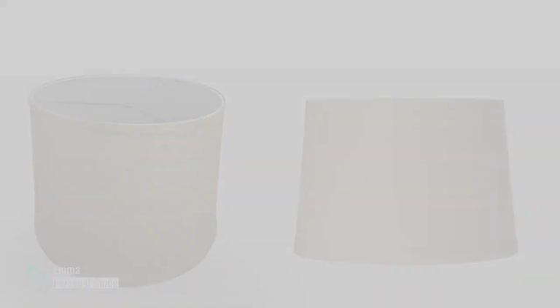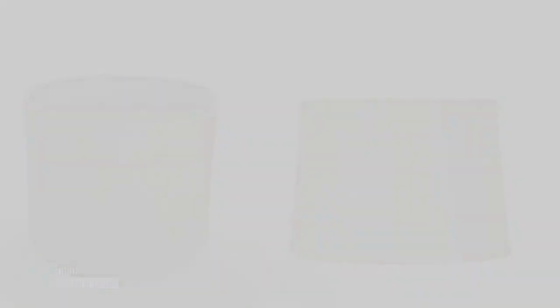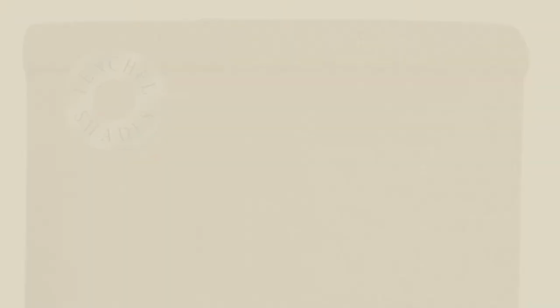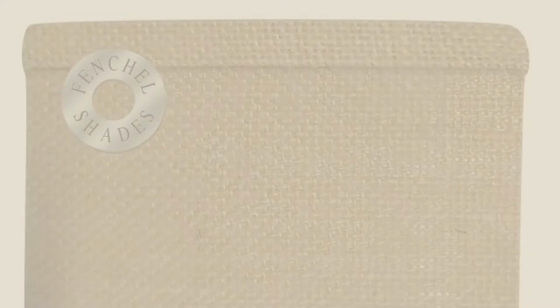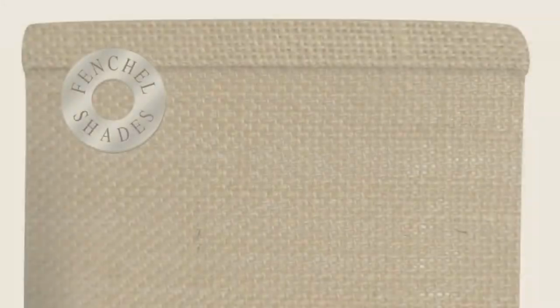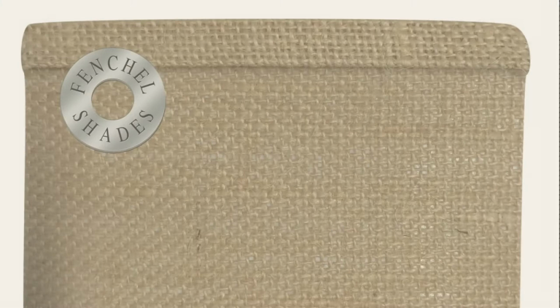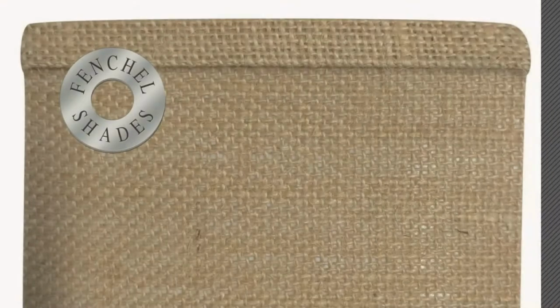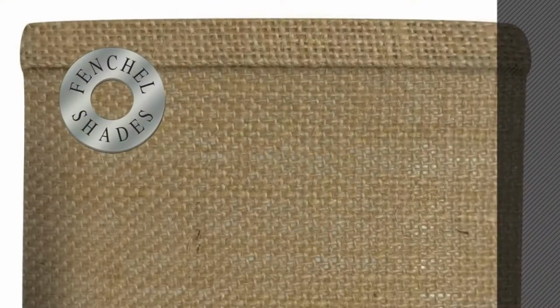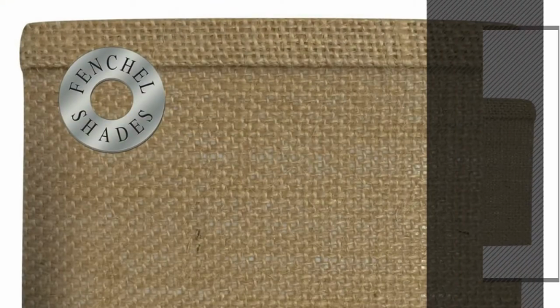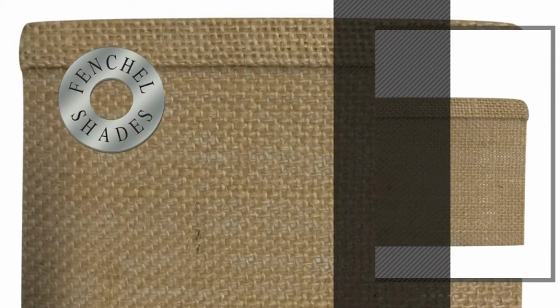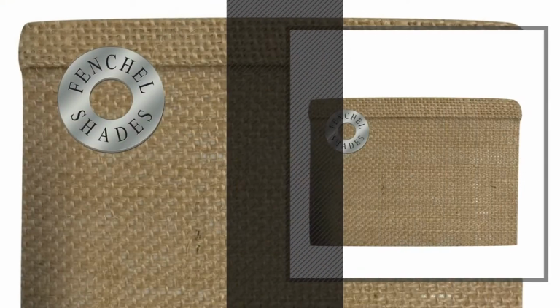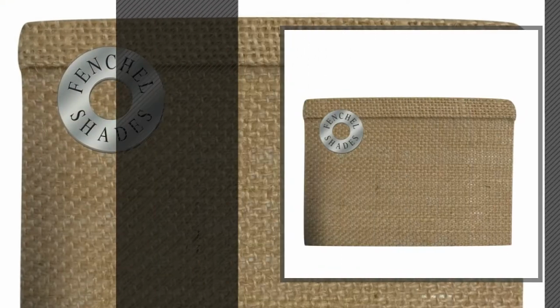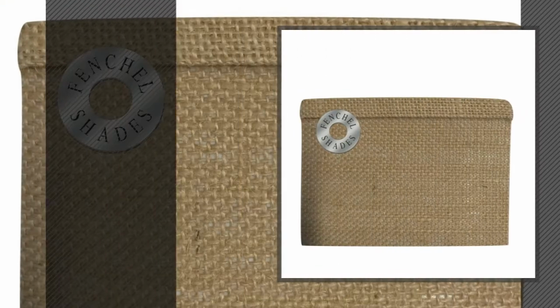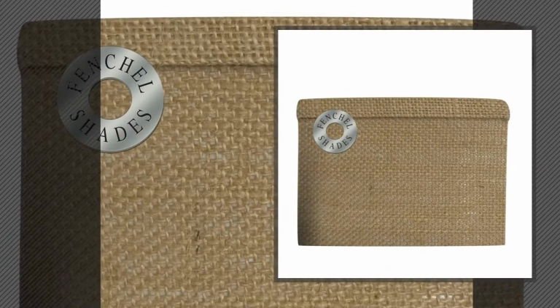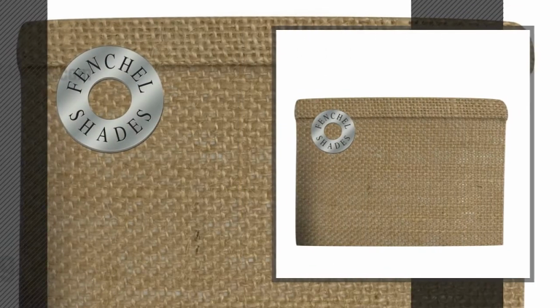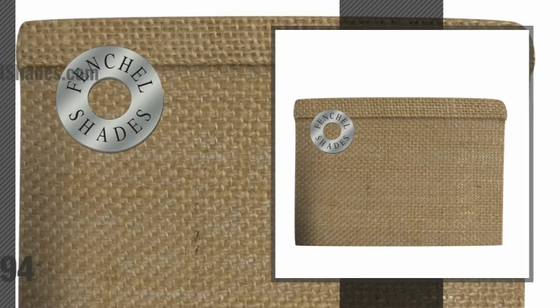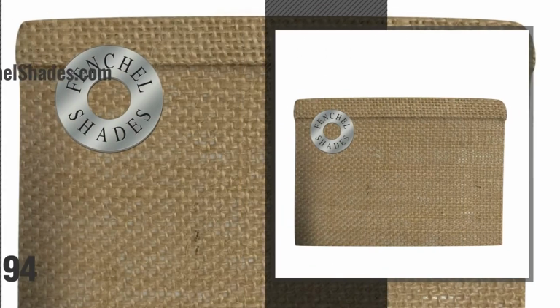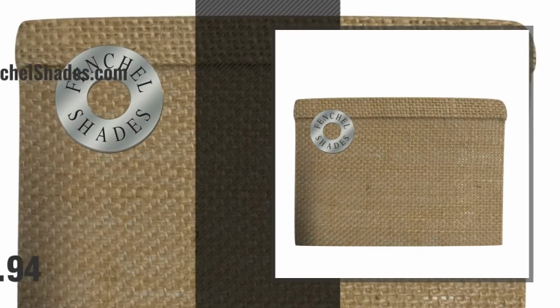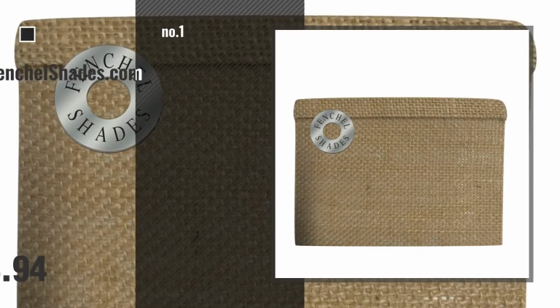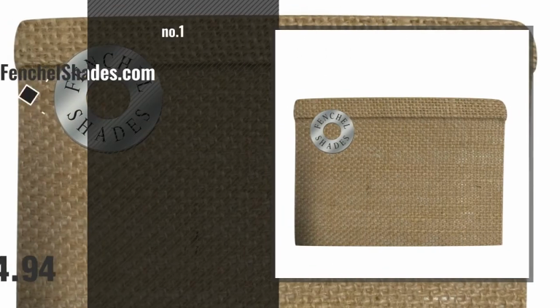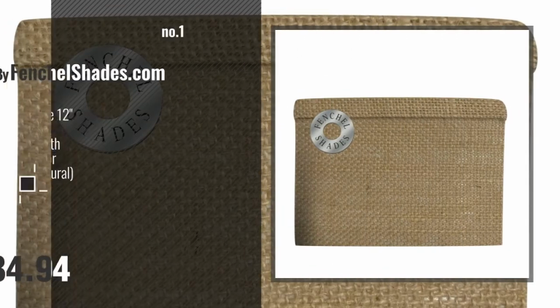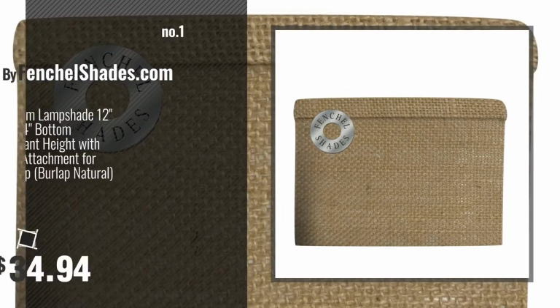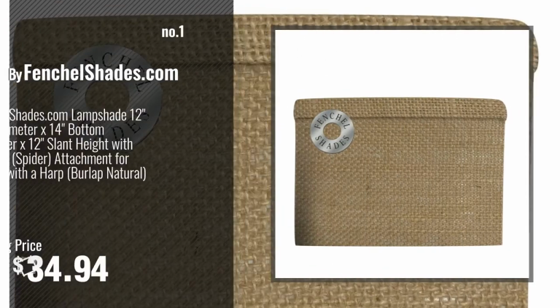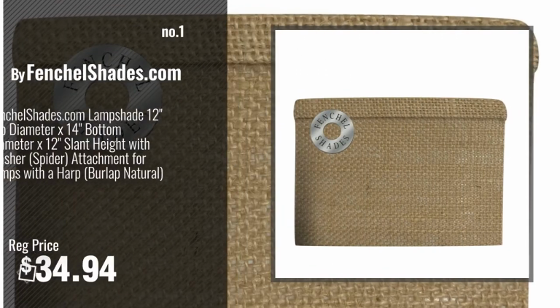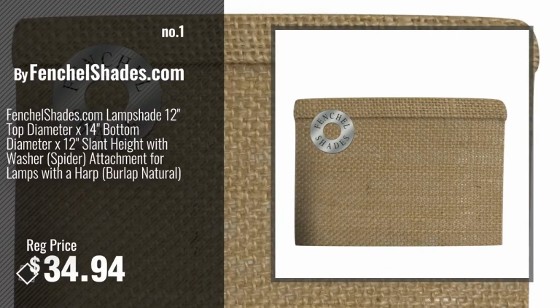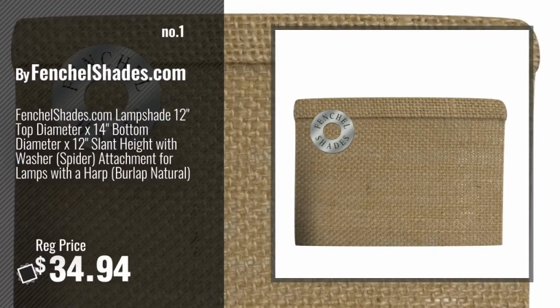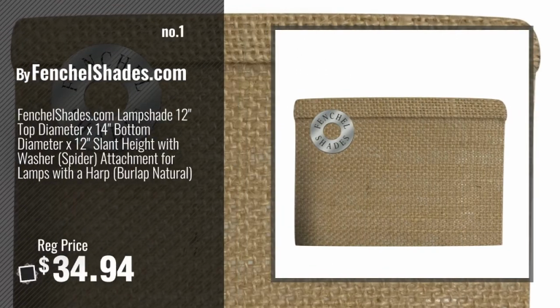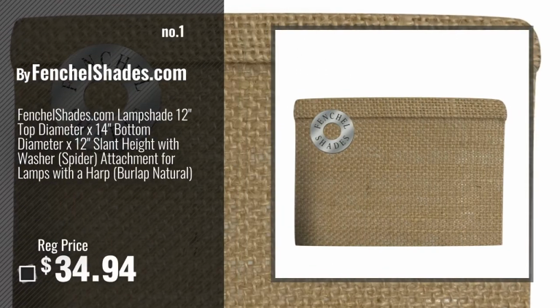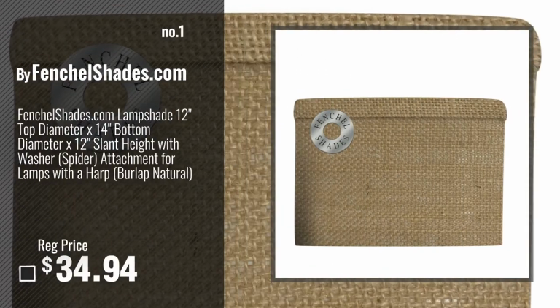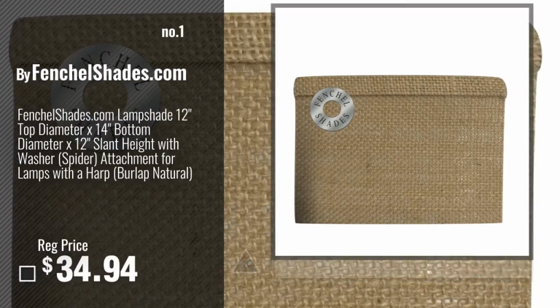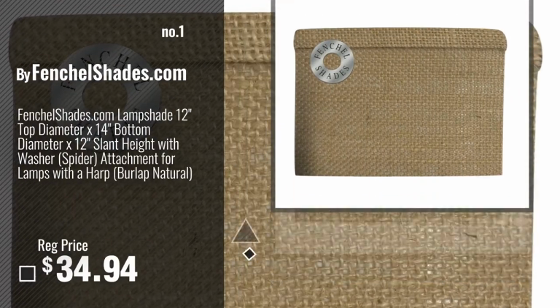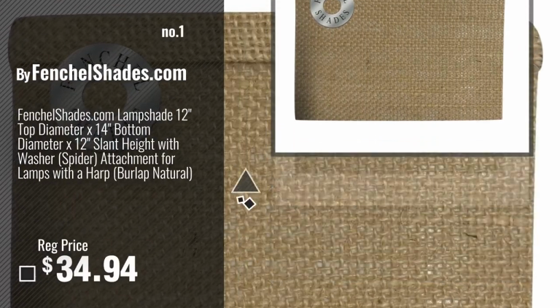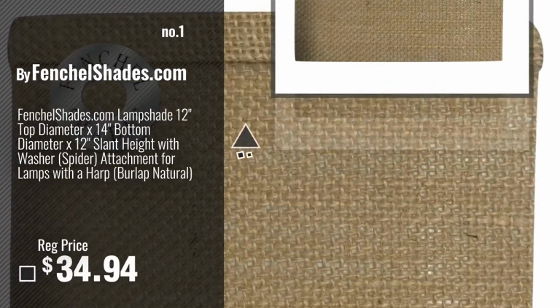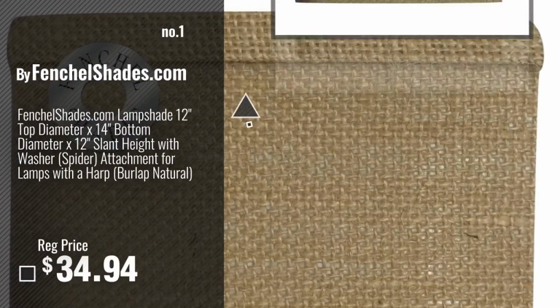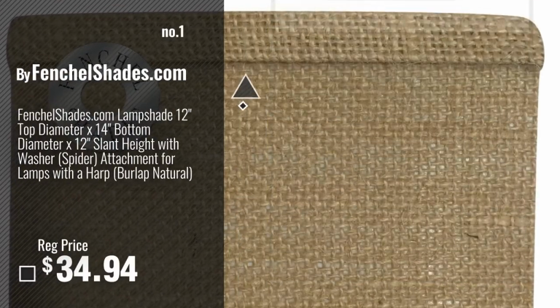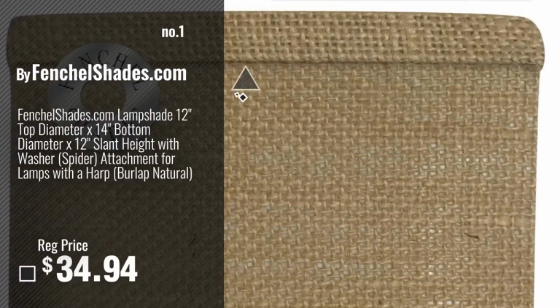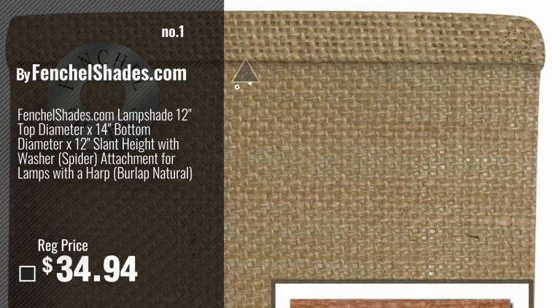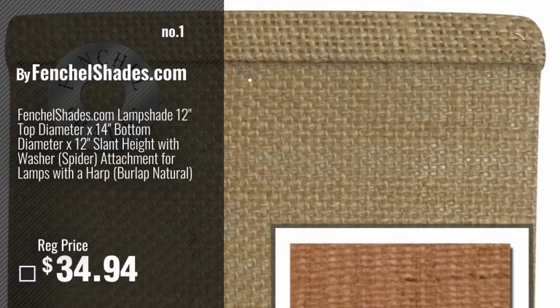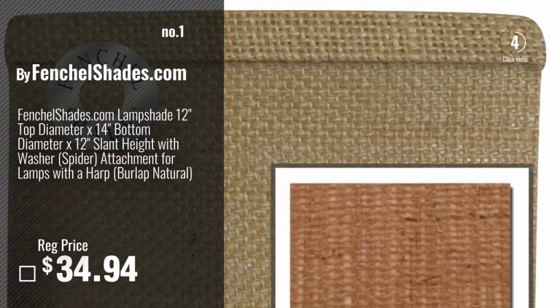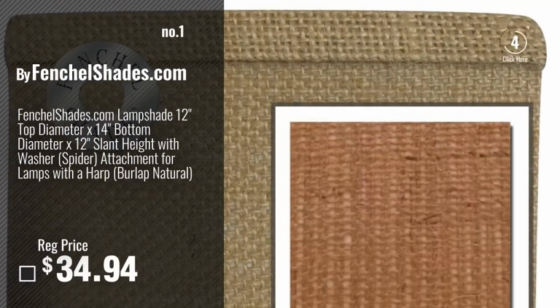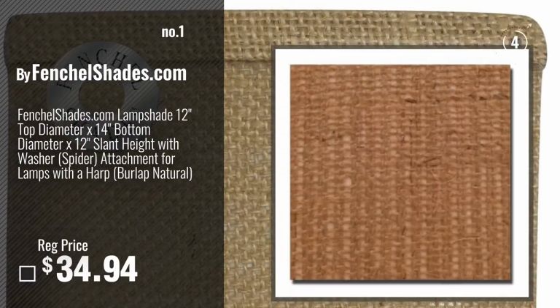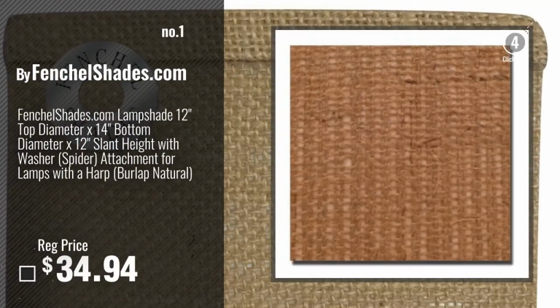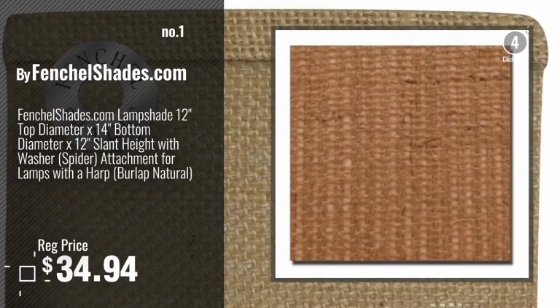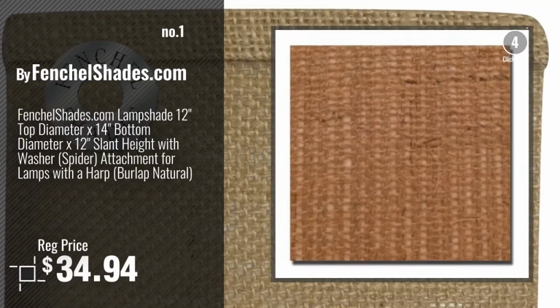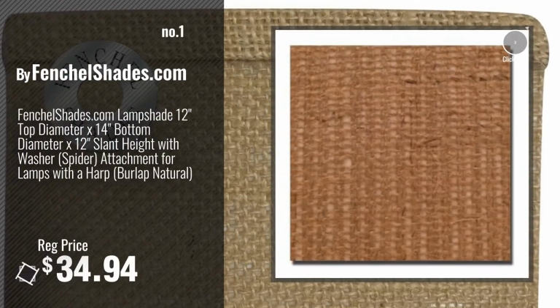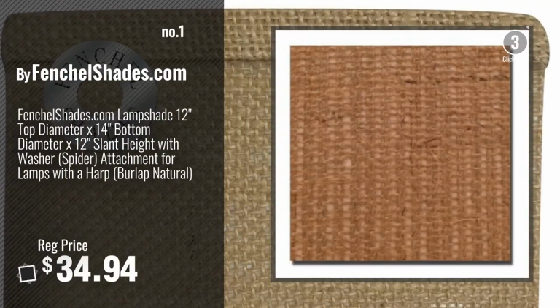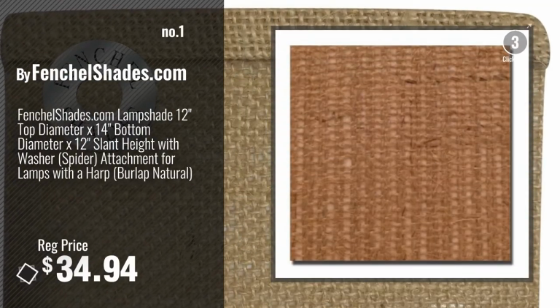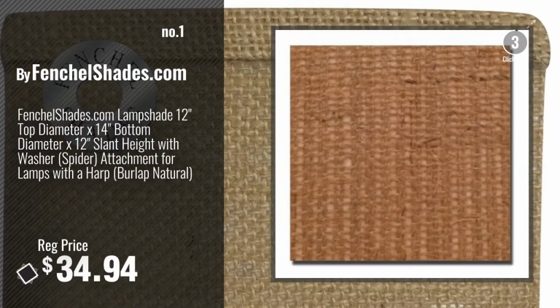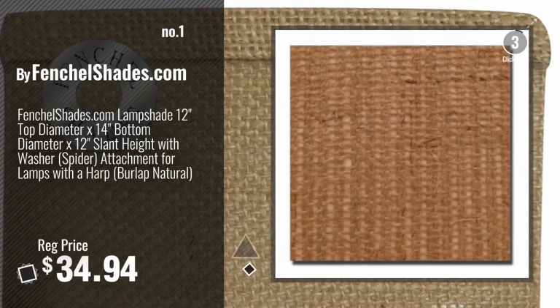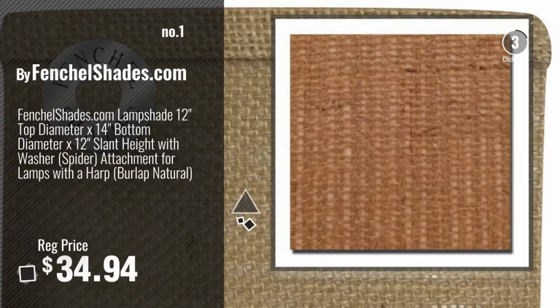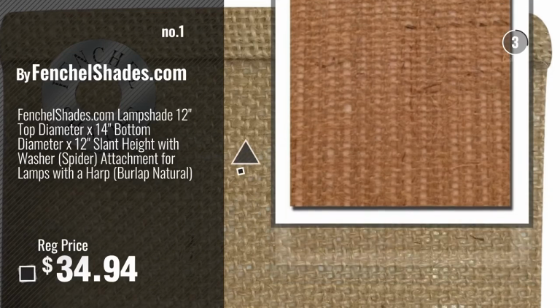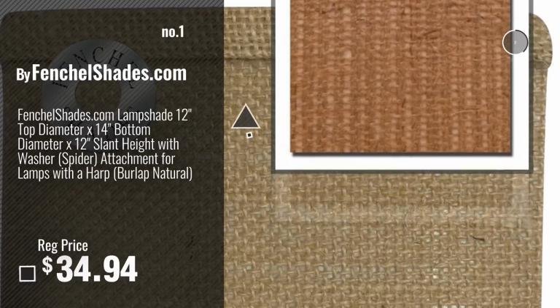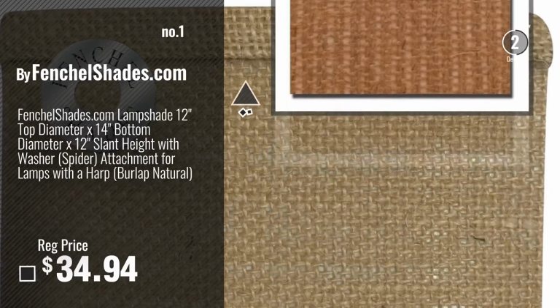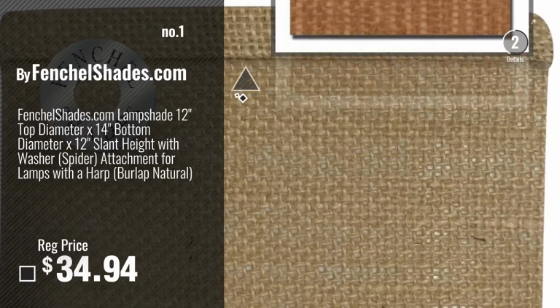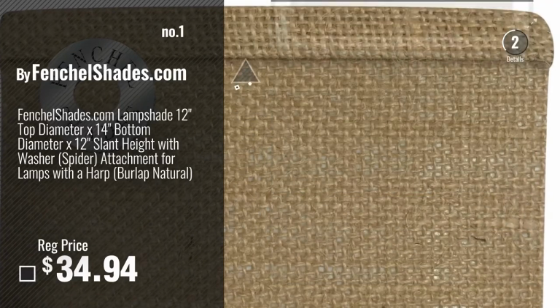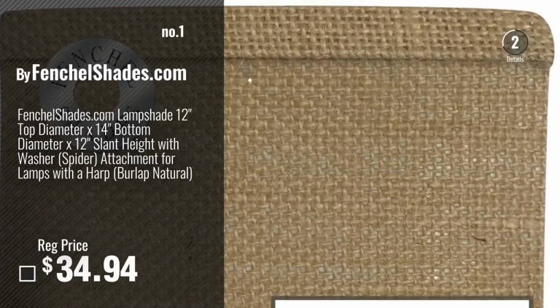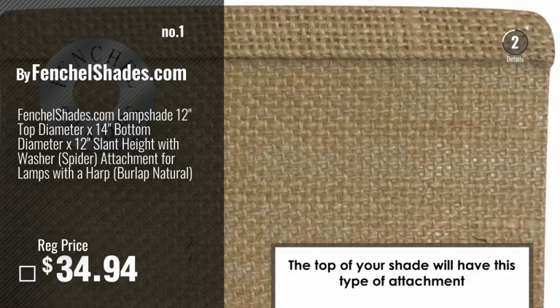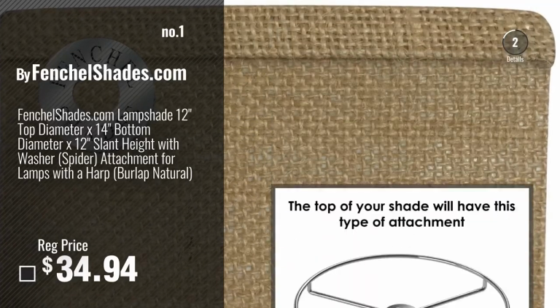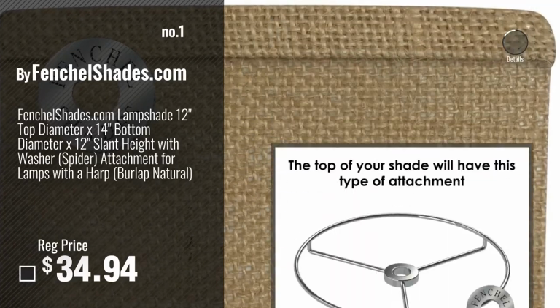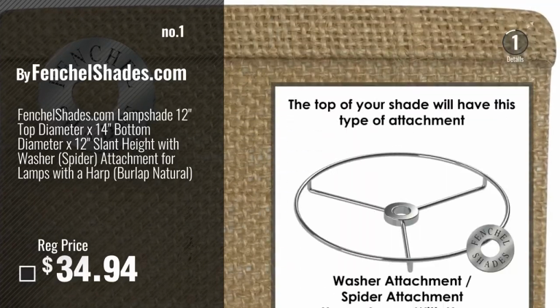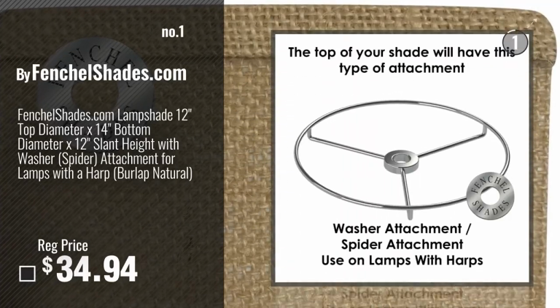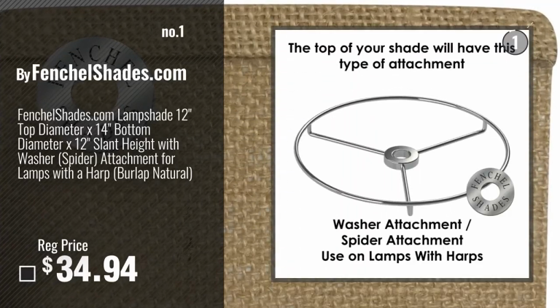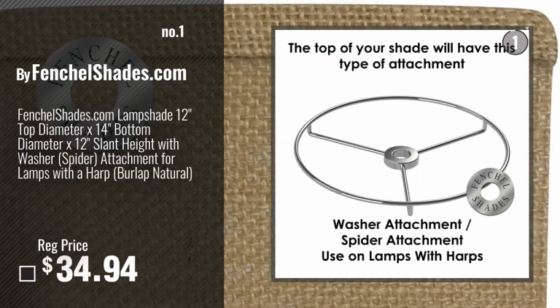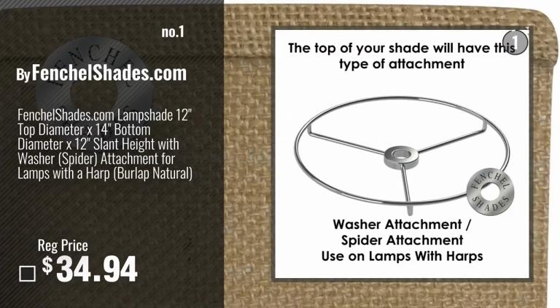Number 1, Most Popular, by FentialShades.com. Watch this video, choose your favorite.